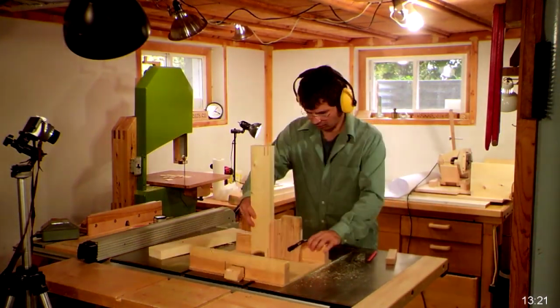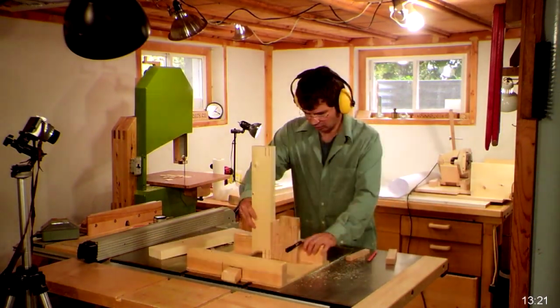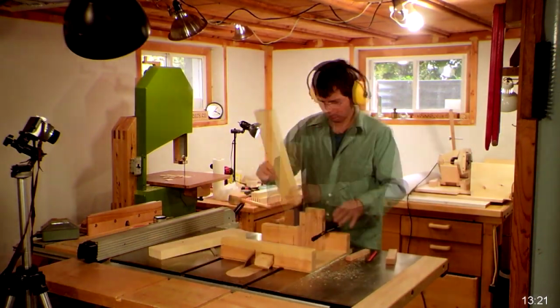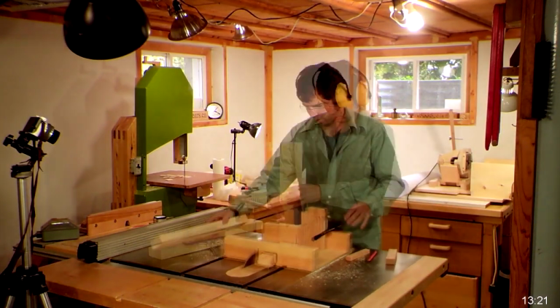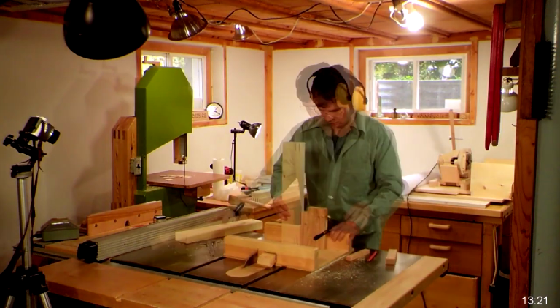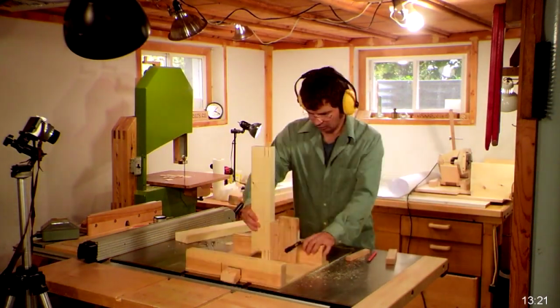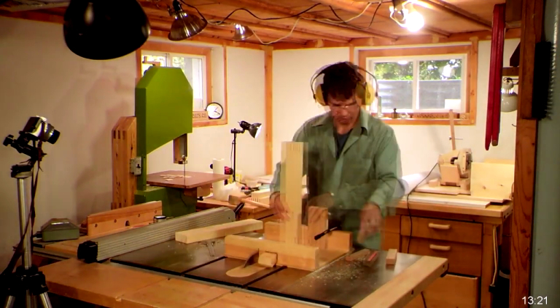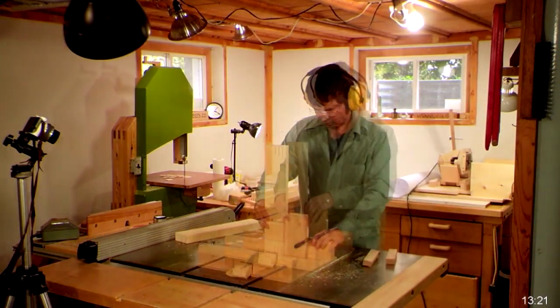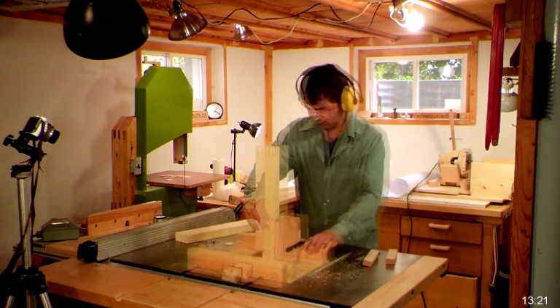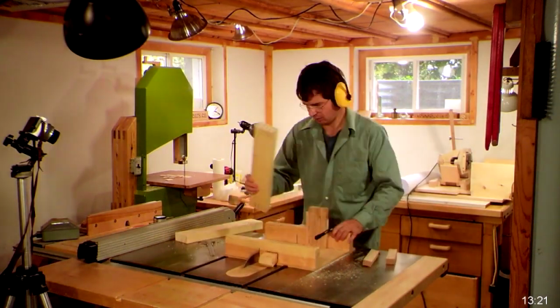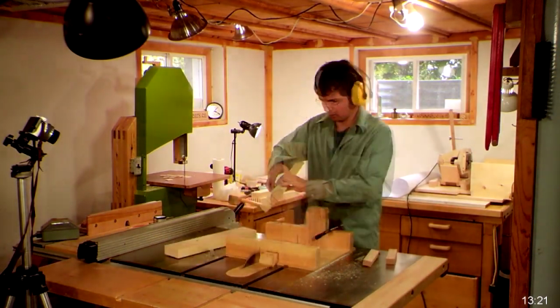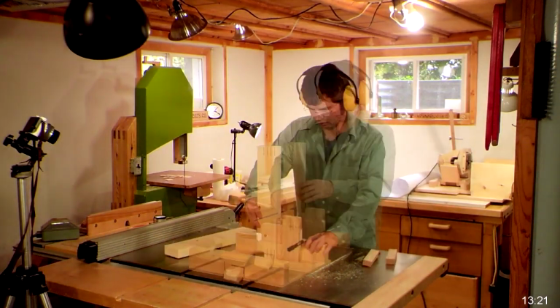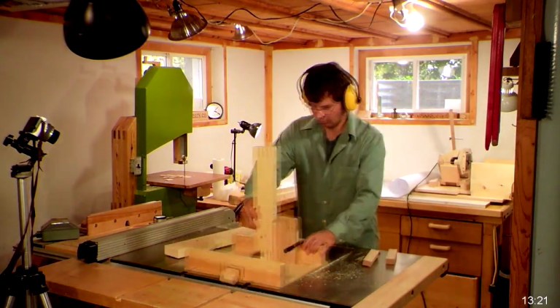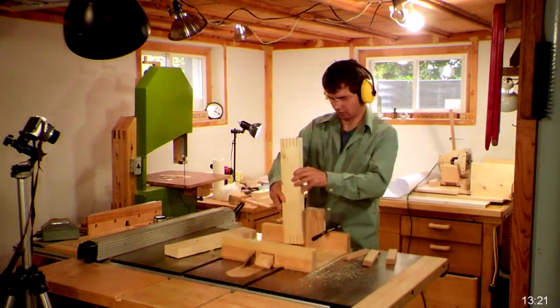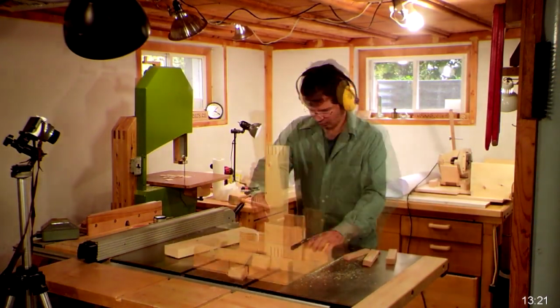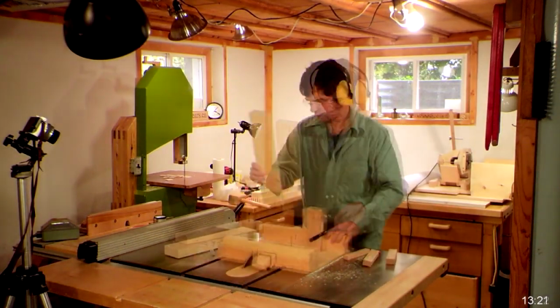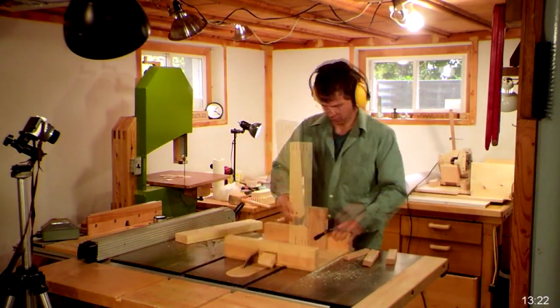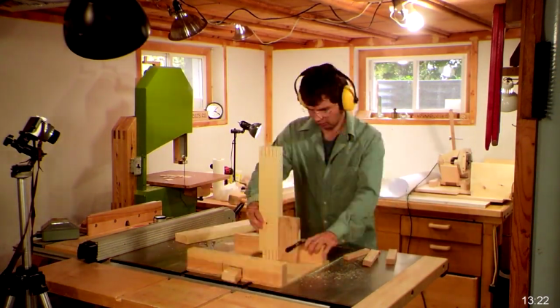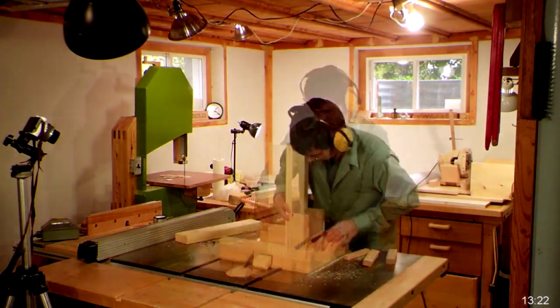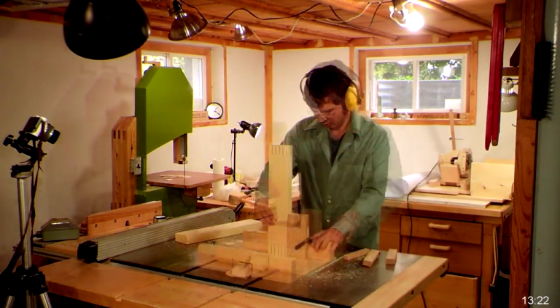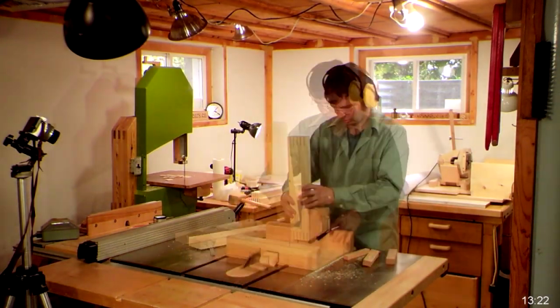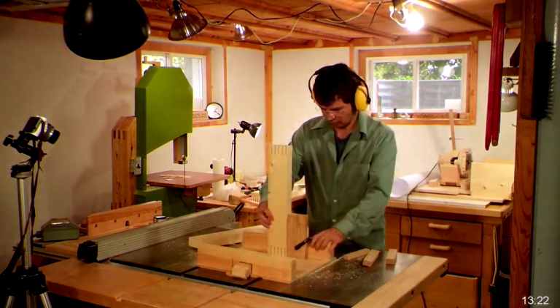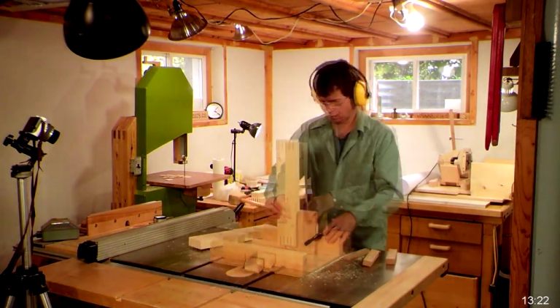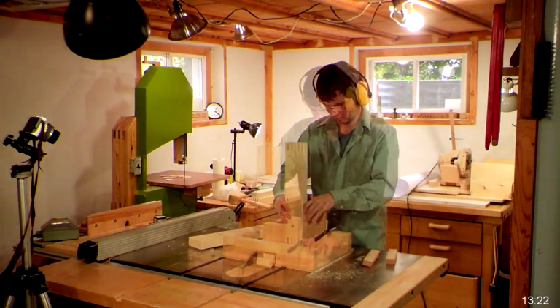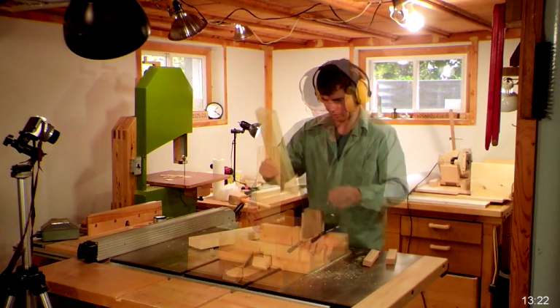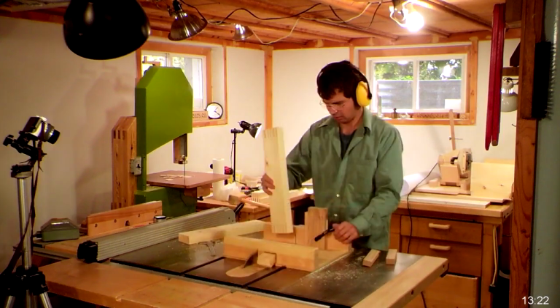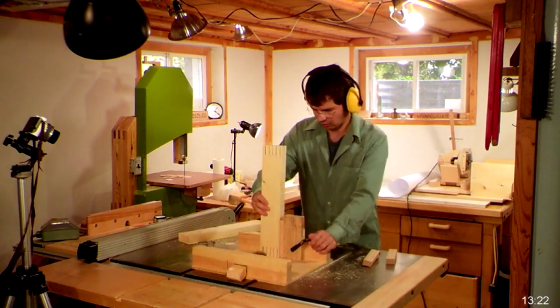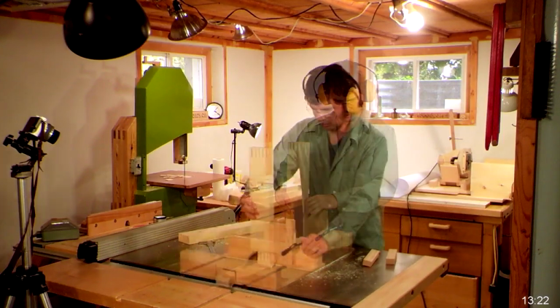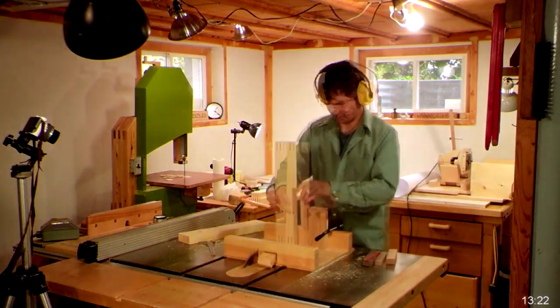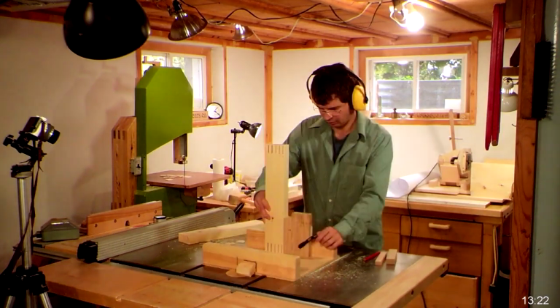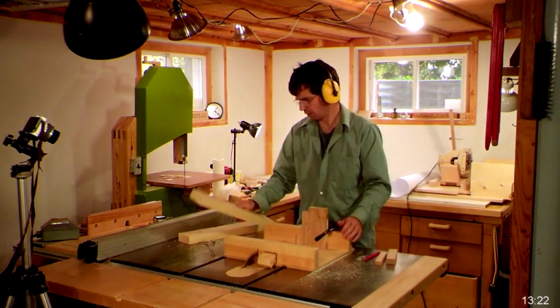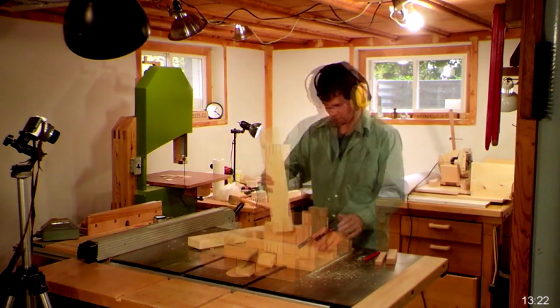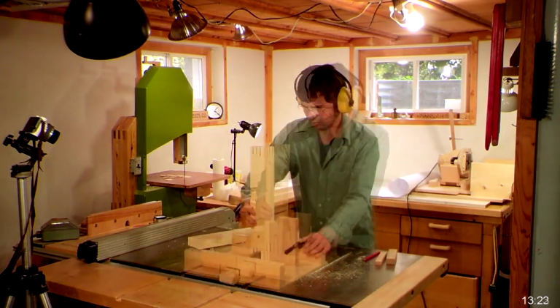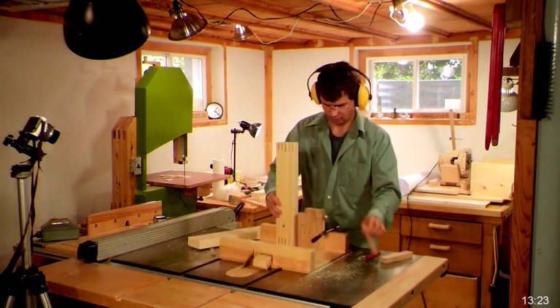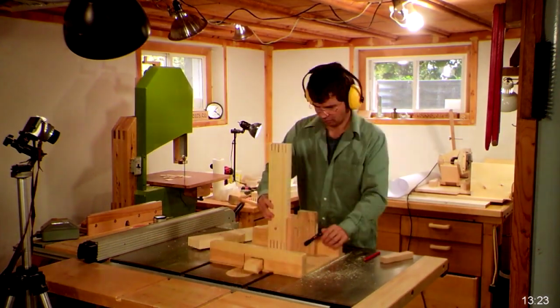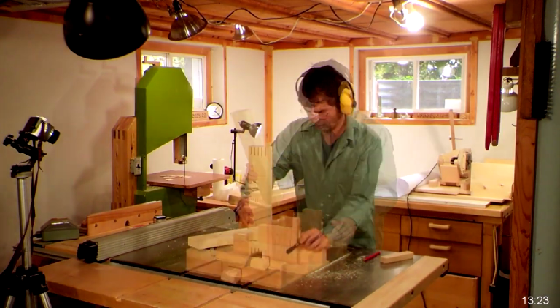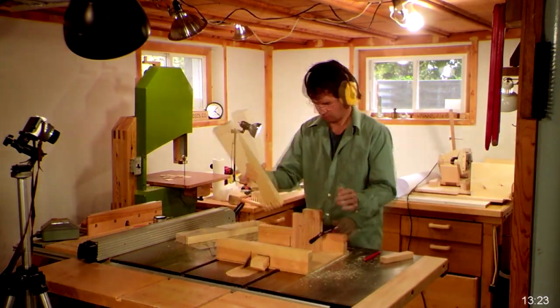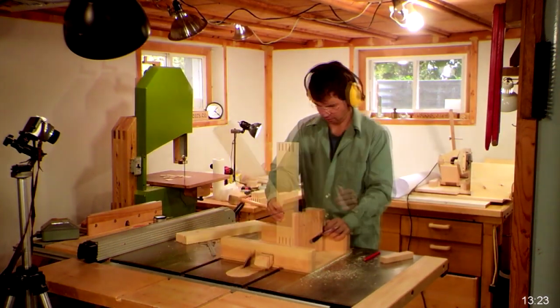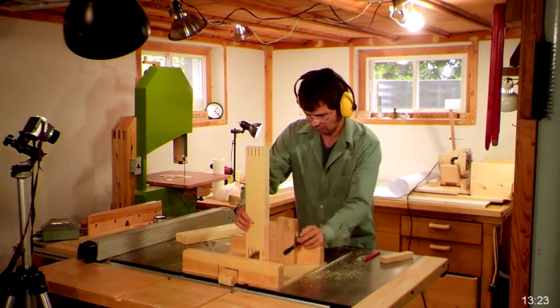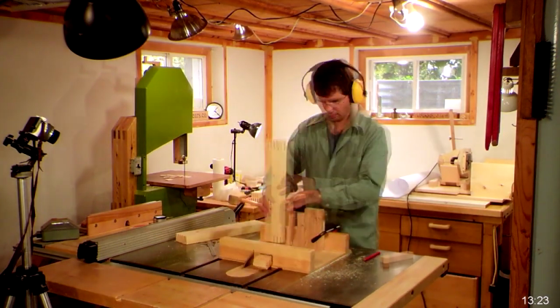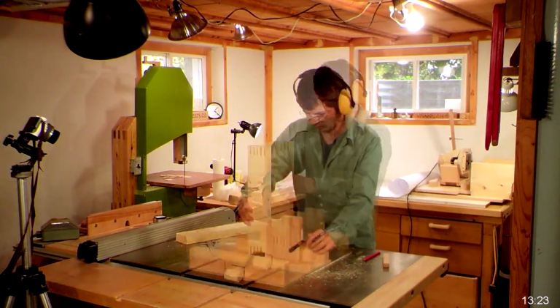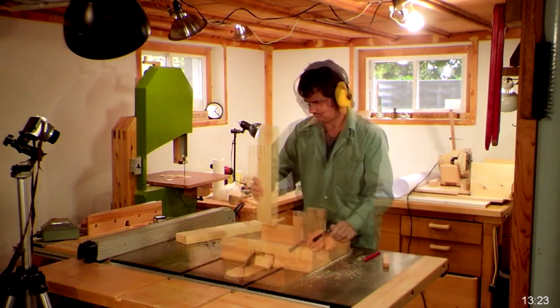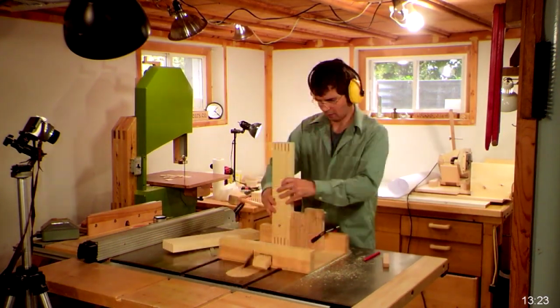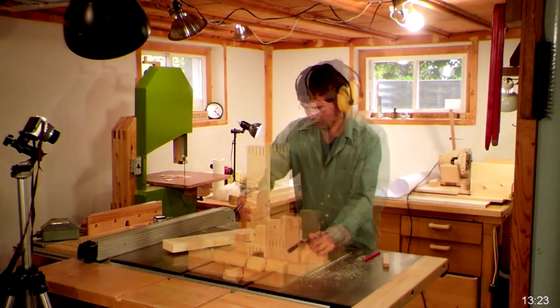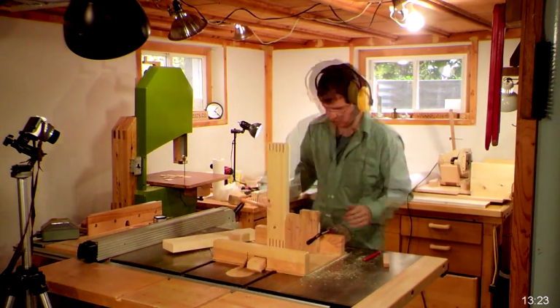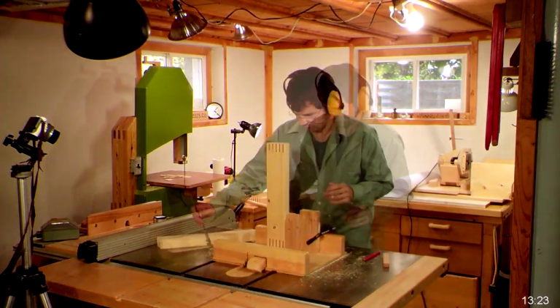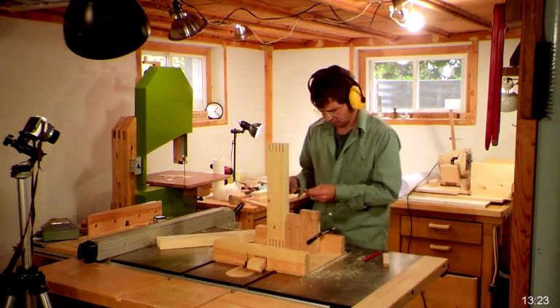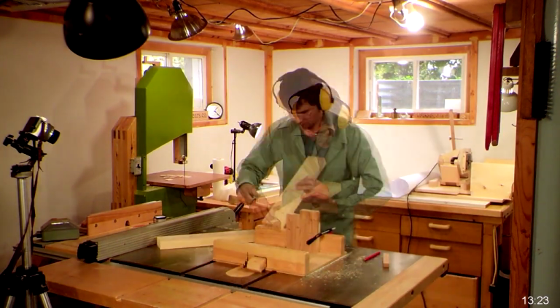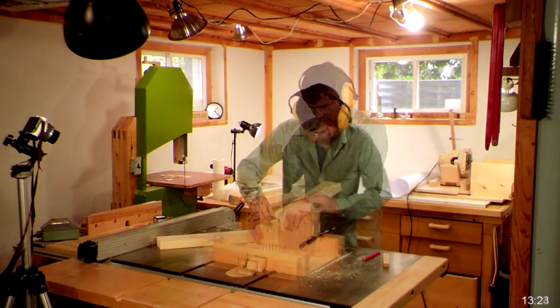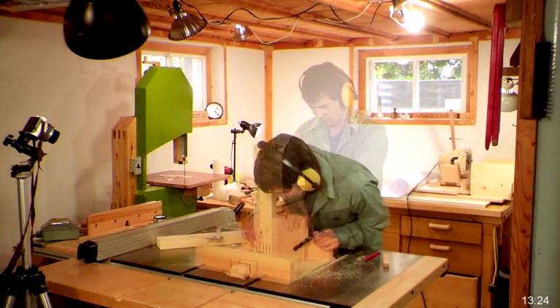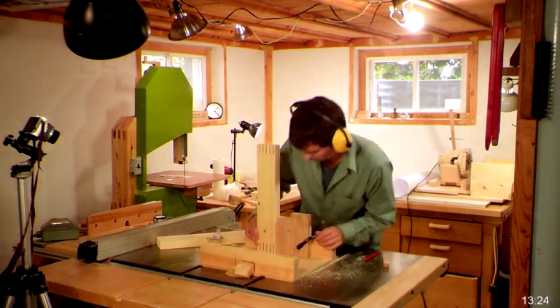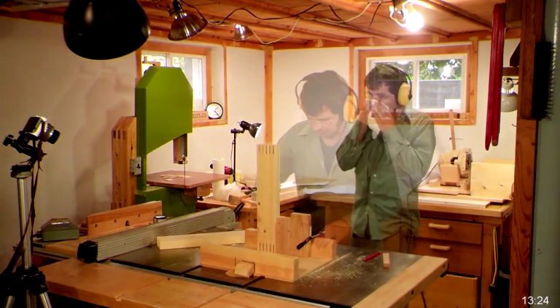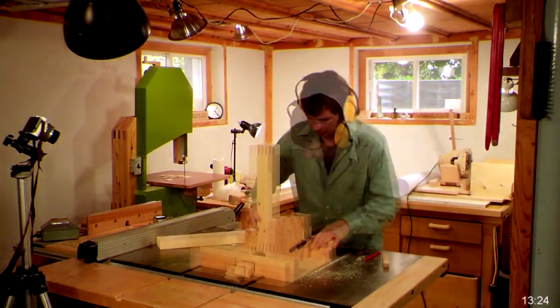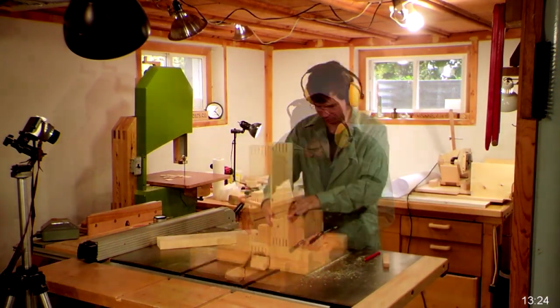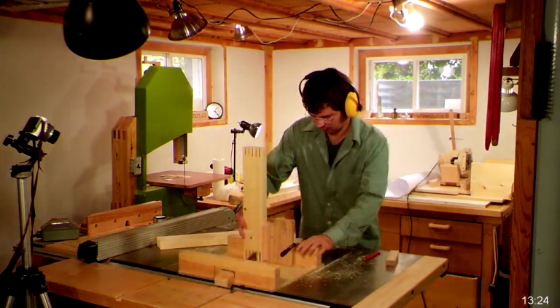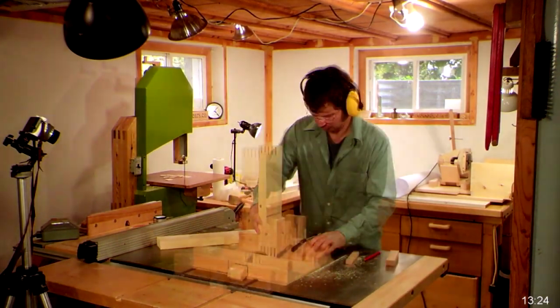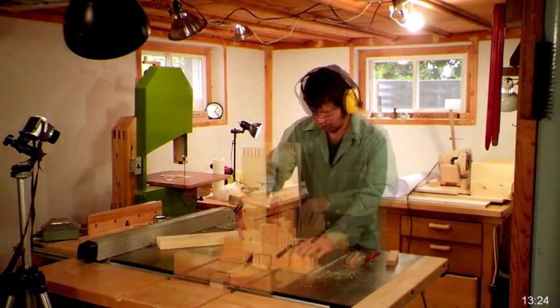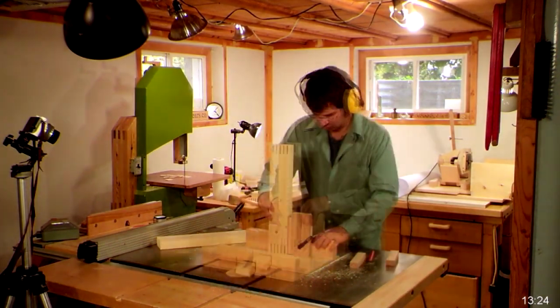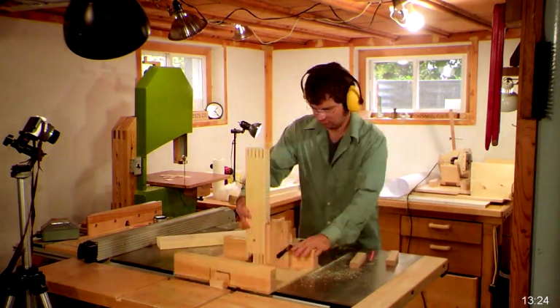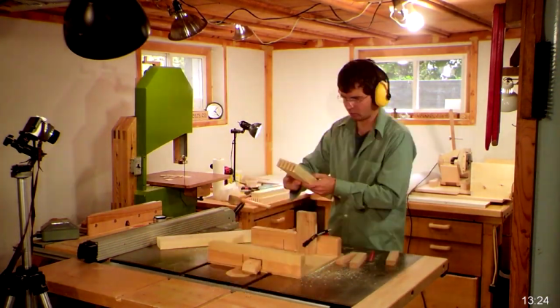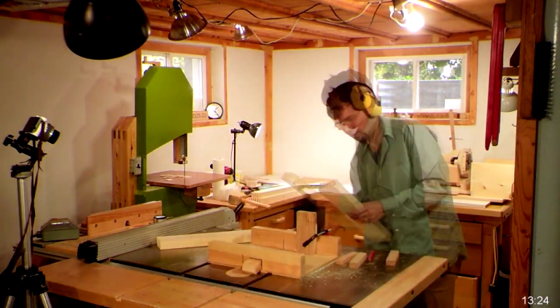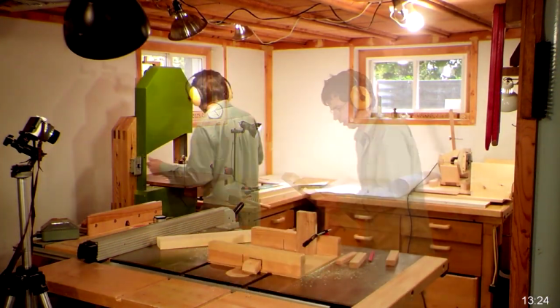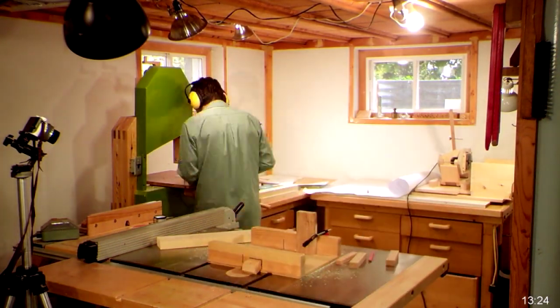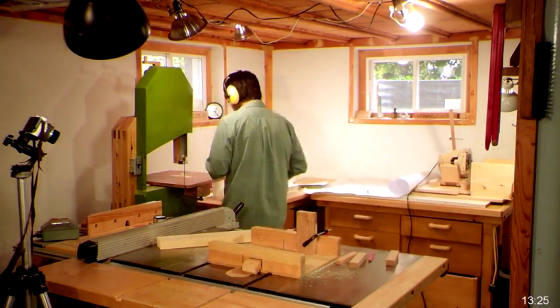Although realistically it's actually not that much time. If you look at the bottom right of the frame you can see the time of day, so the minutes are not ticking down that quickly.